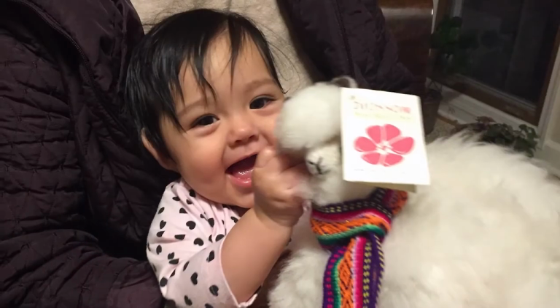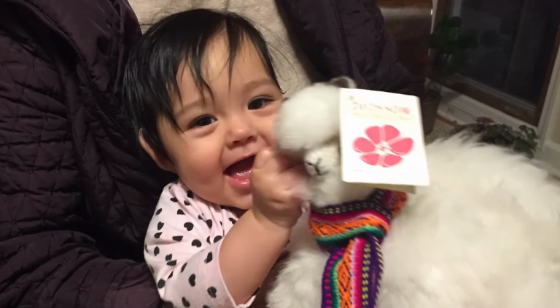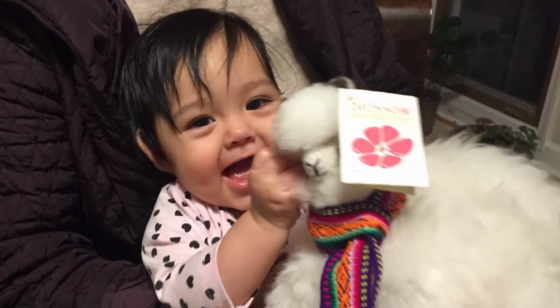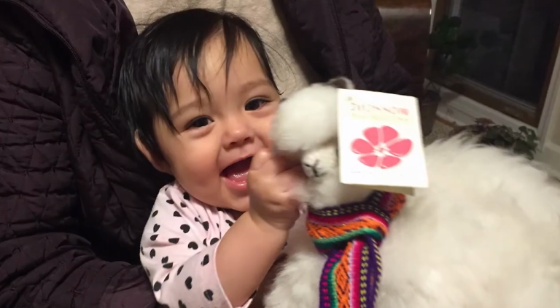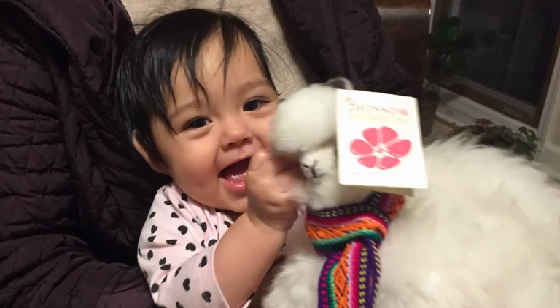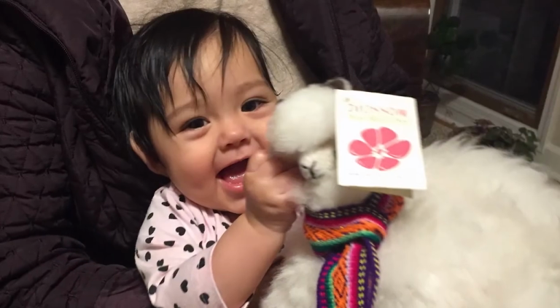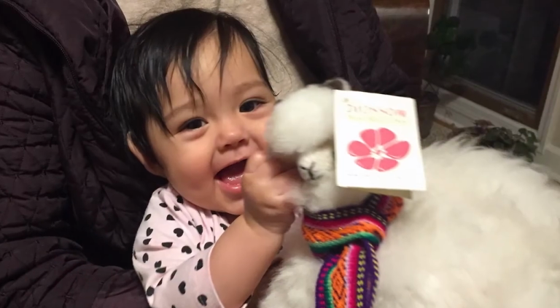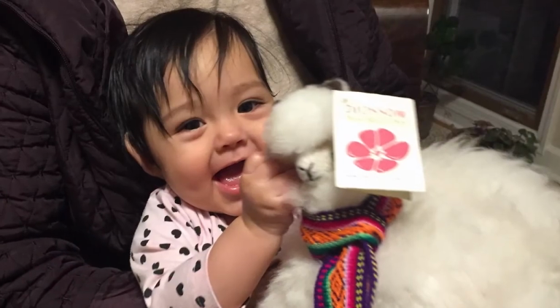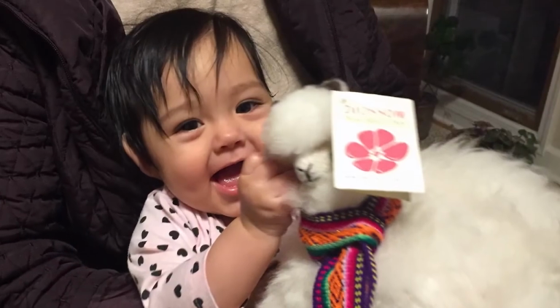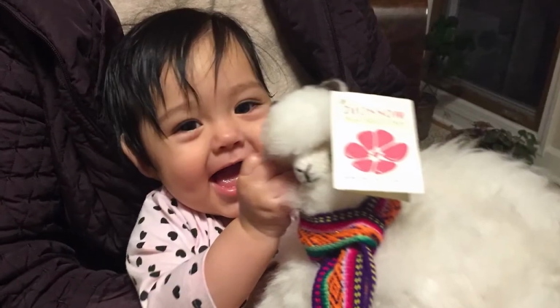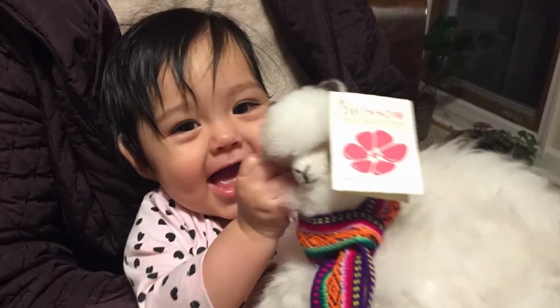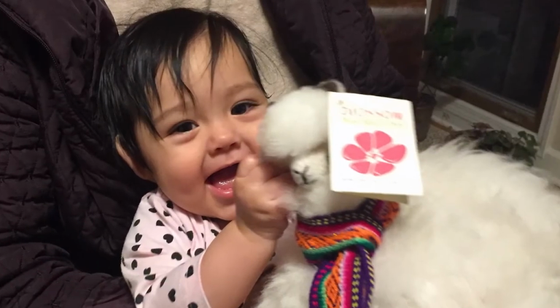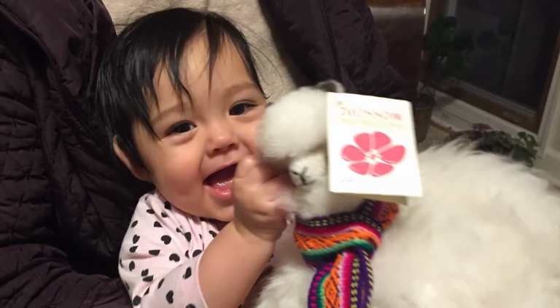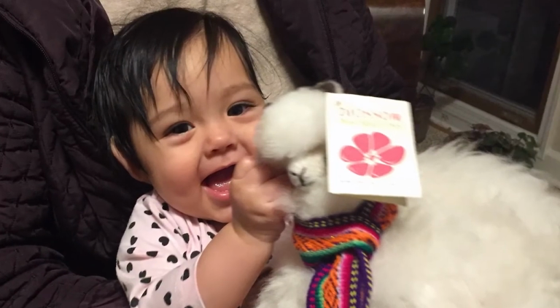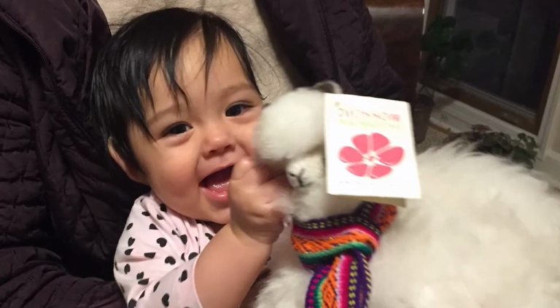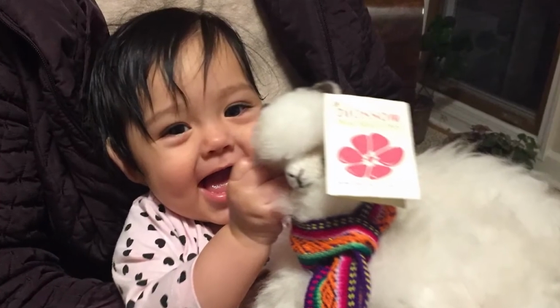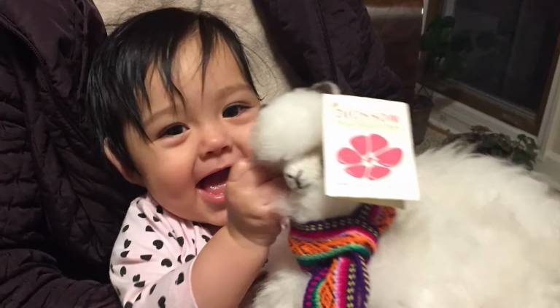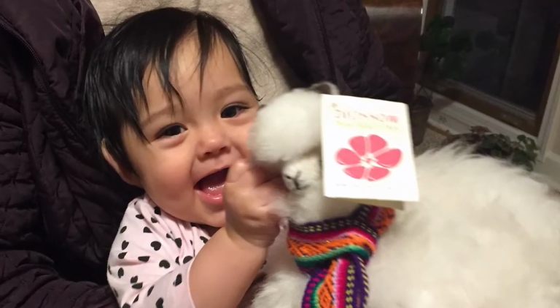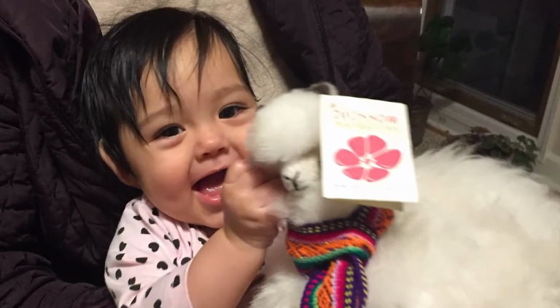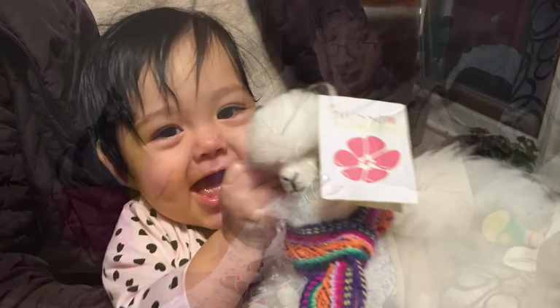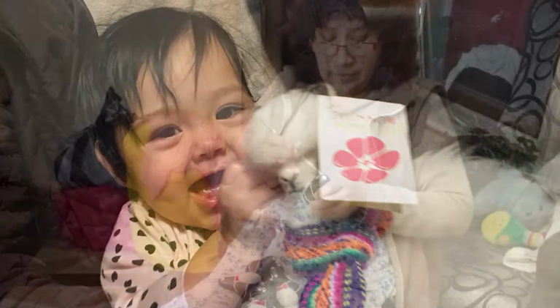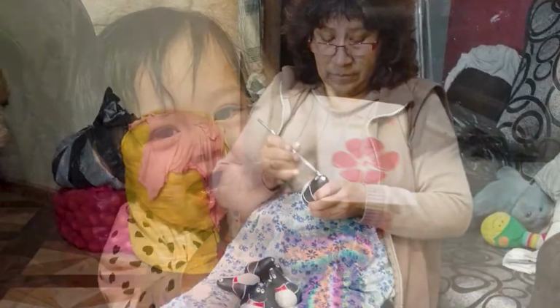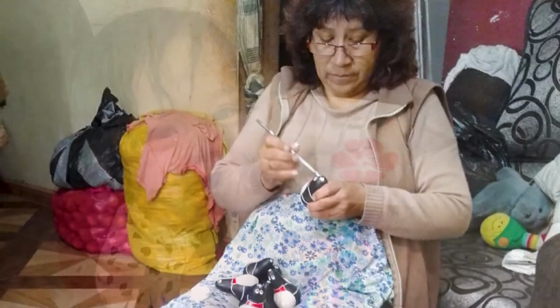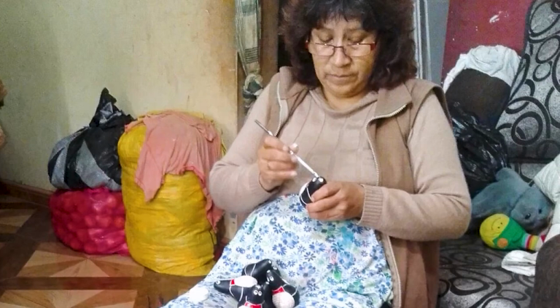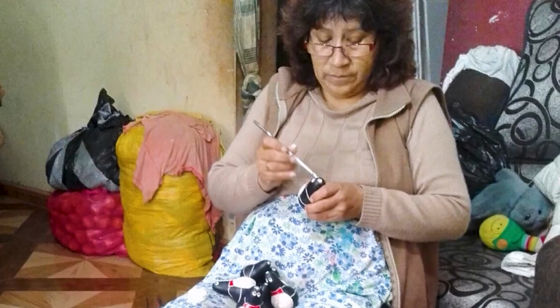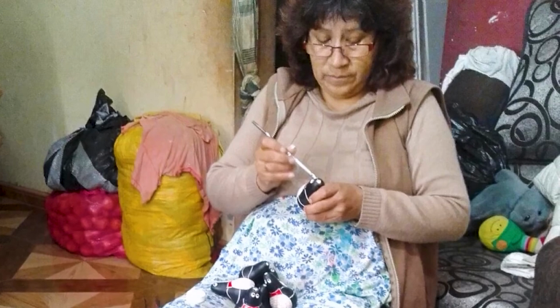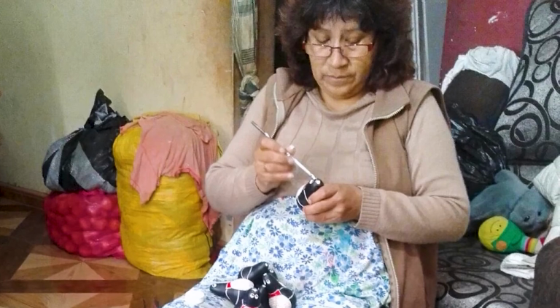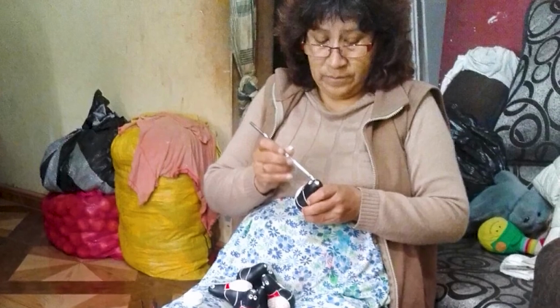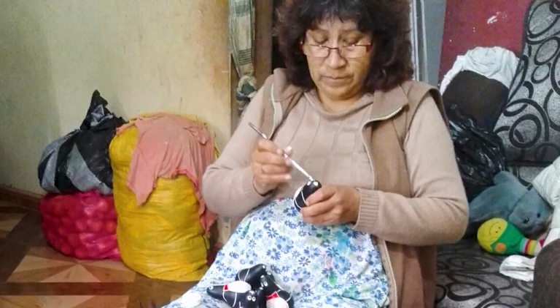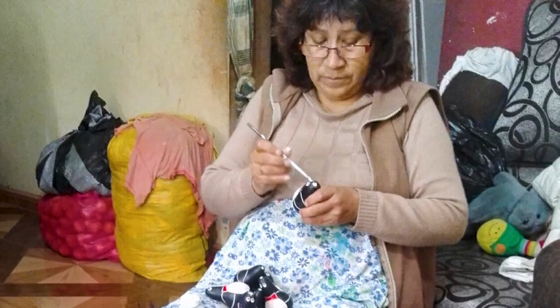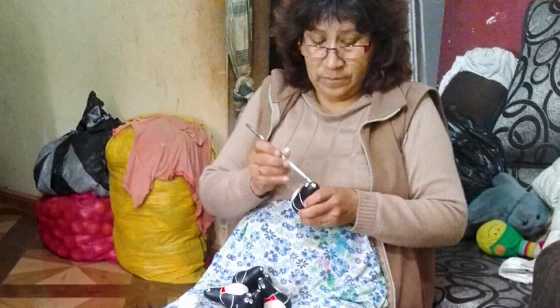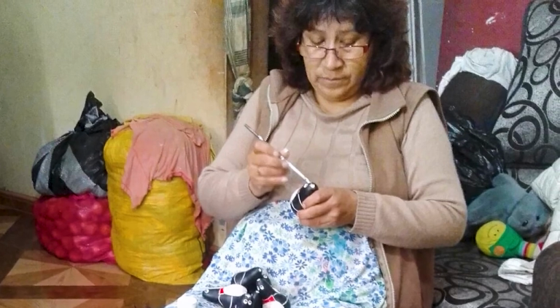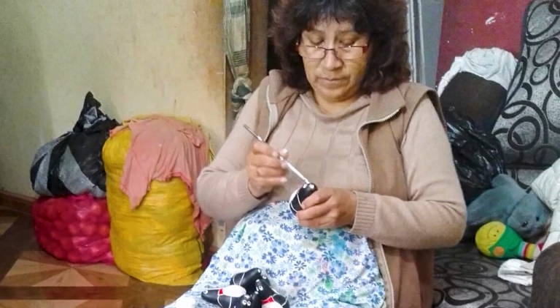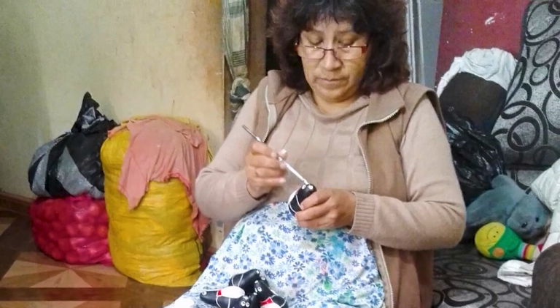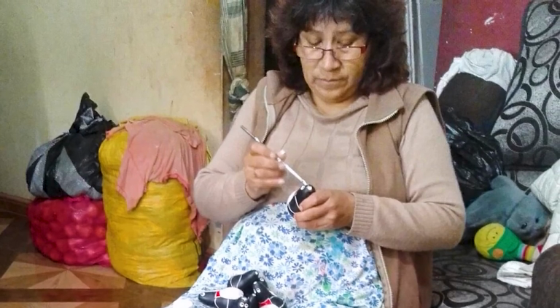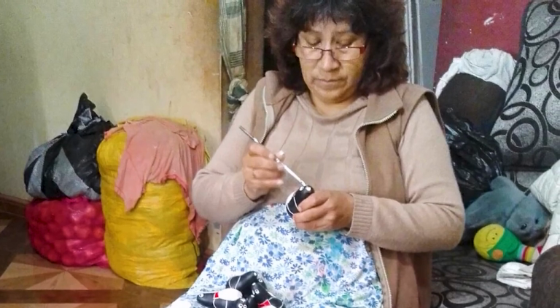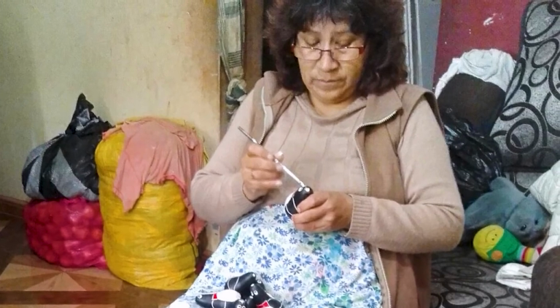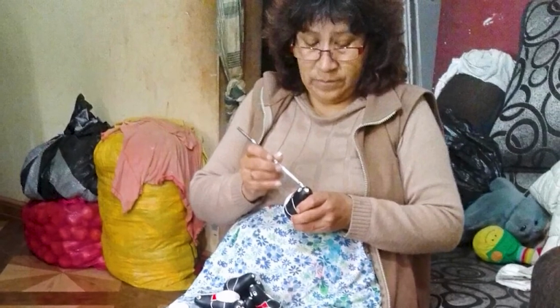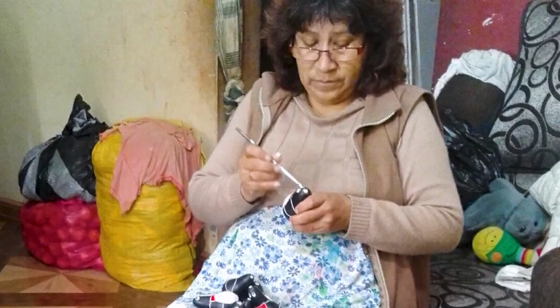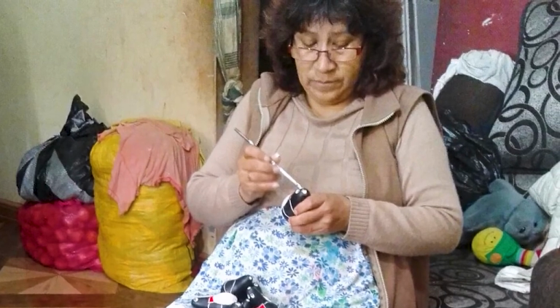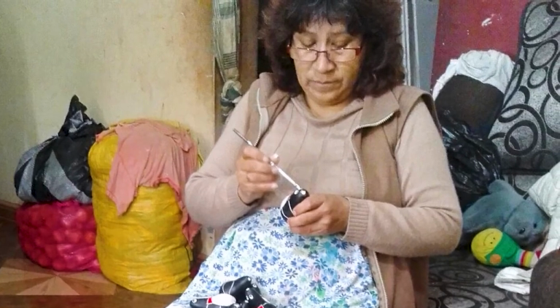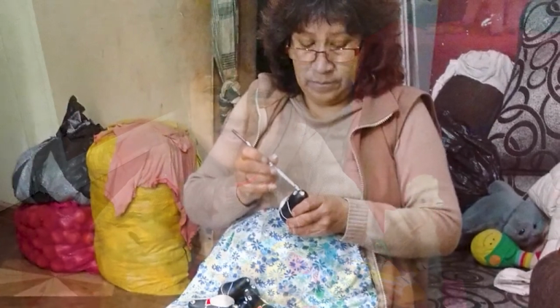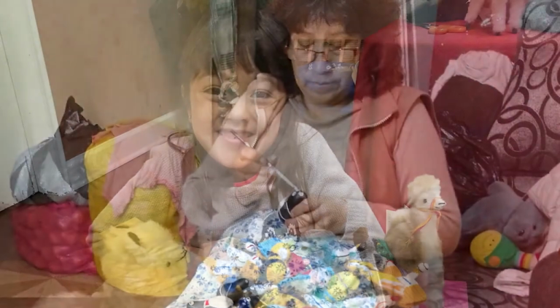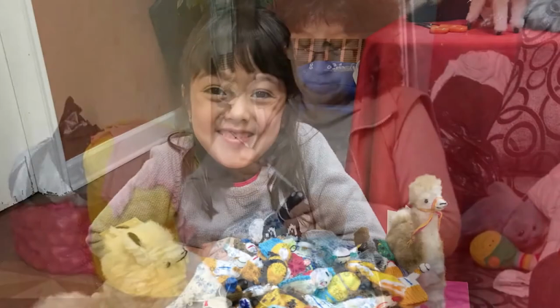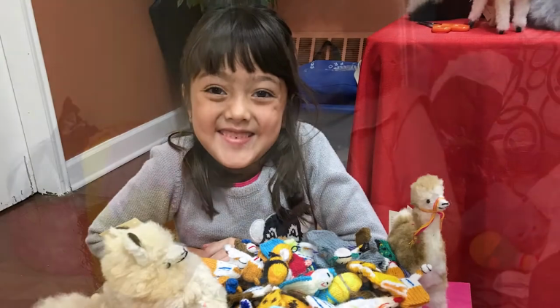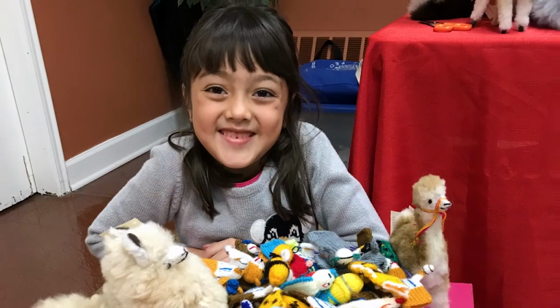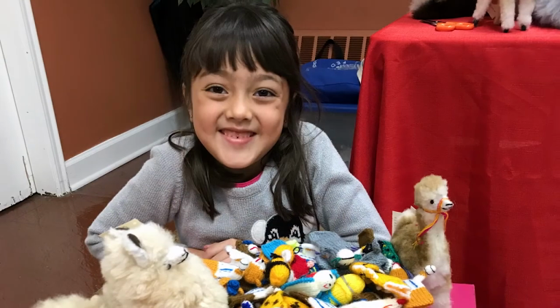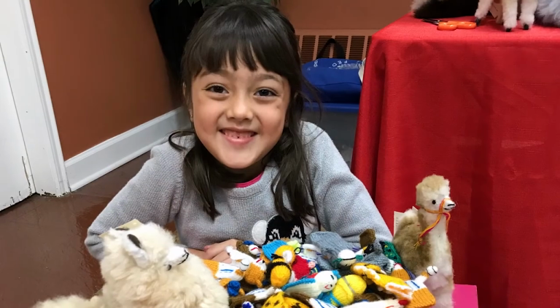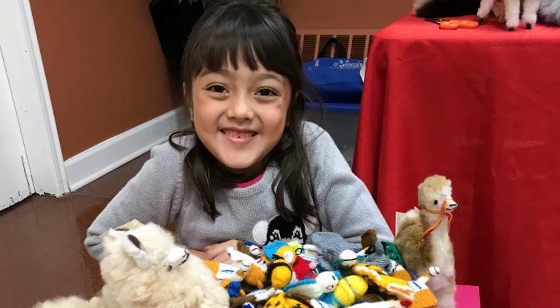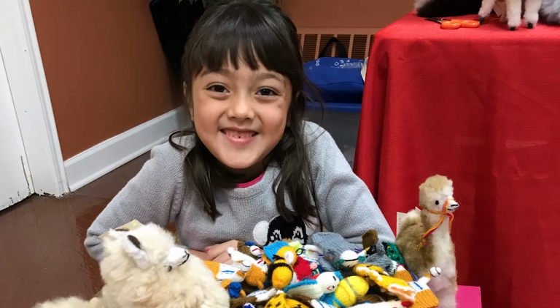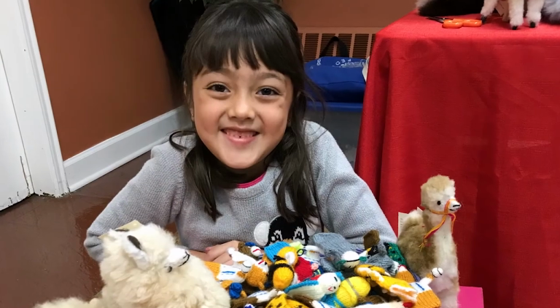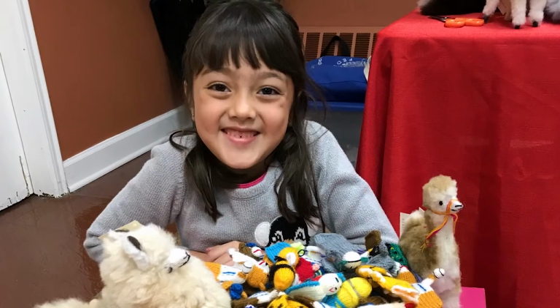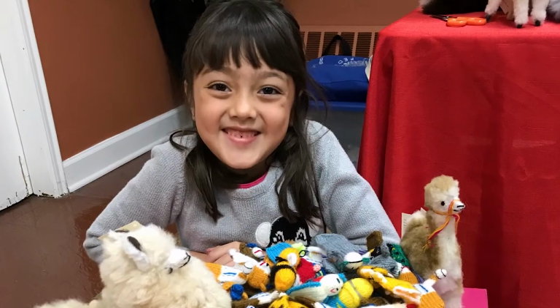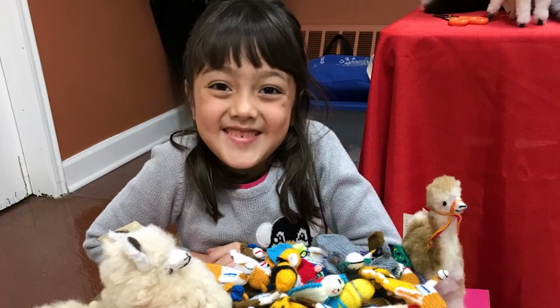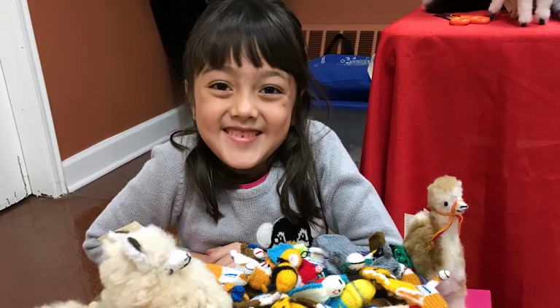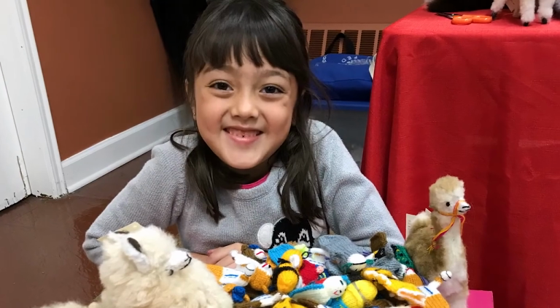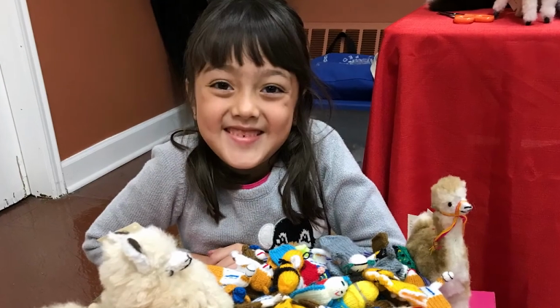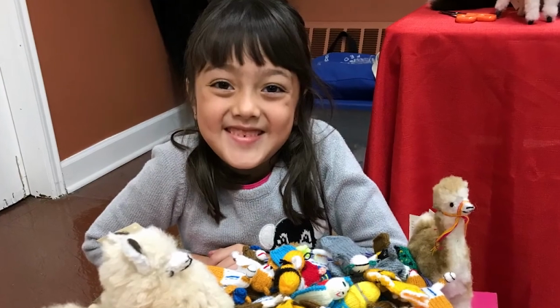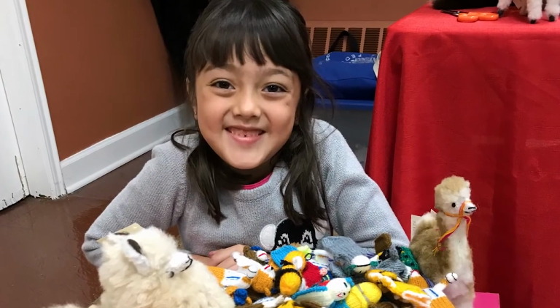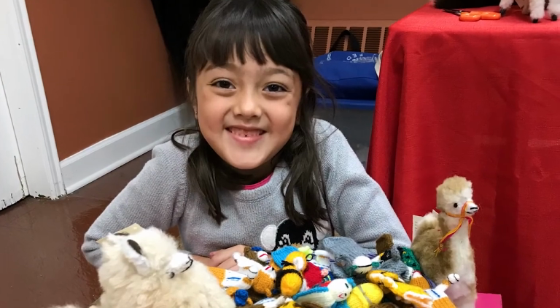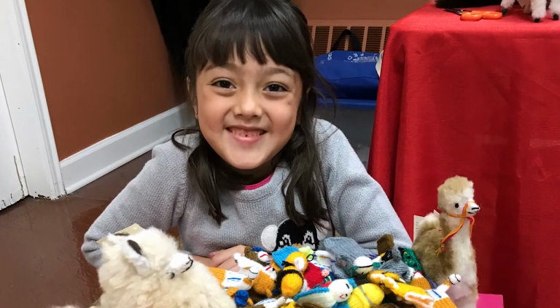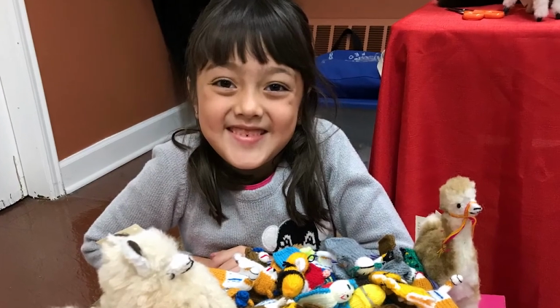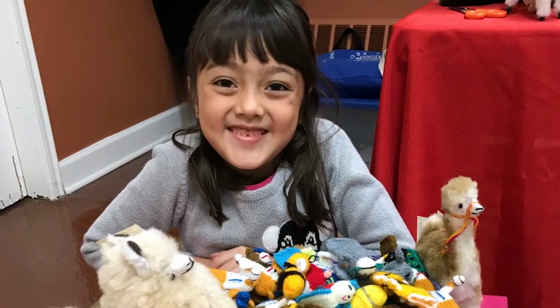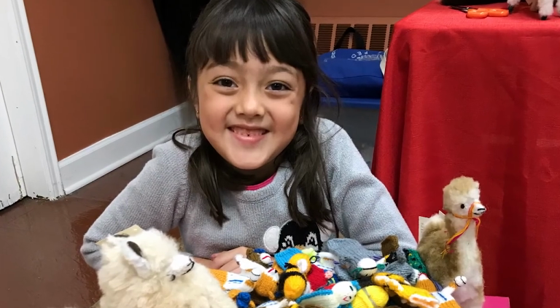Feel the joy and satisfaction of knowing that with each Blossom Inspirations purchase, you're helping preserve Peruvian art.